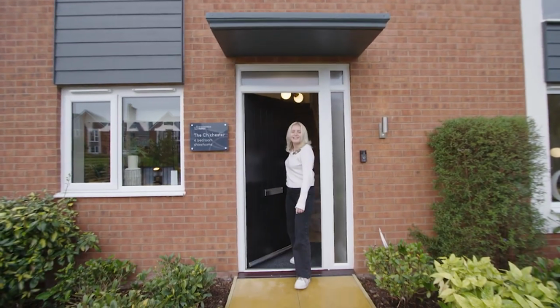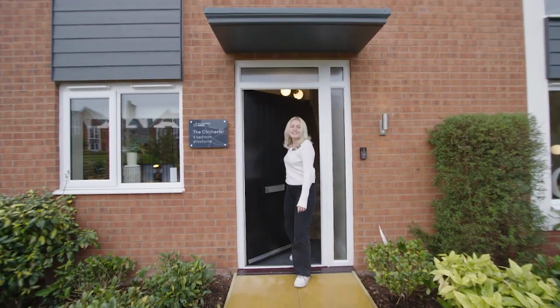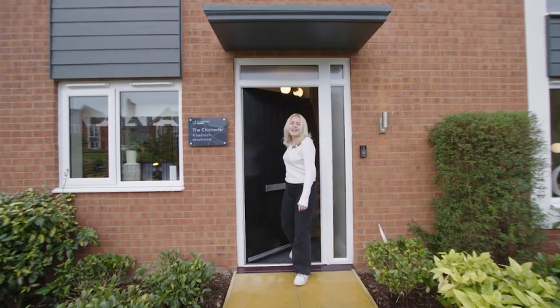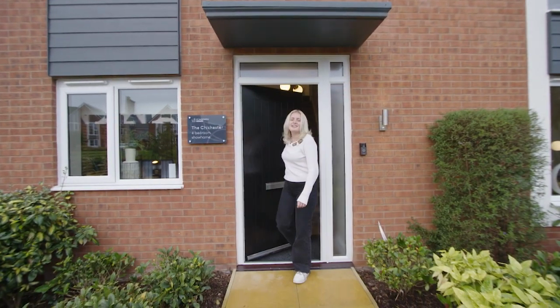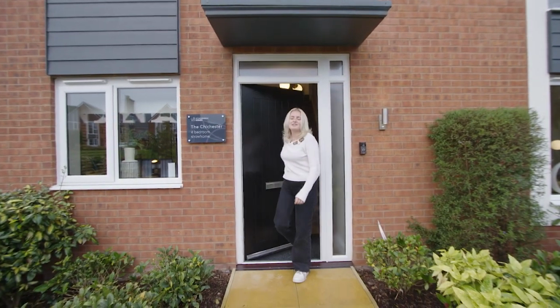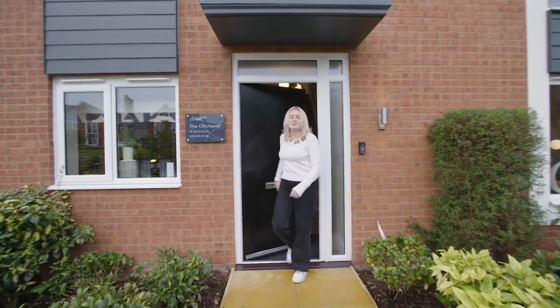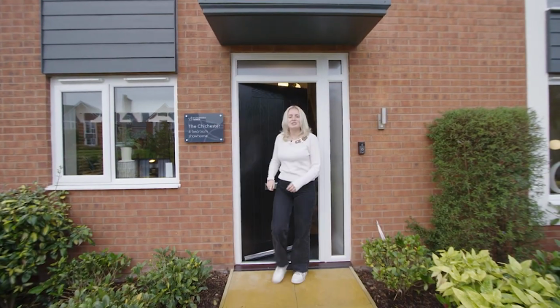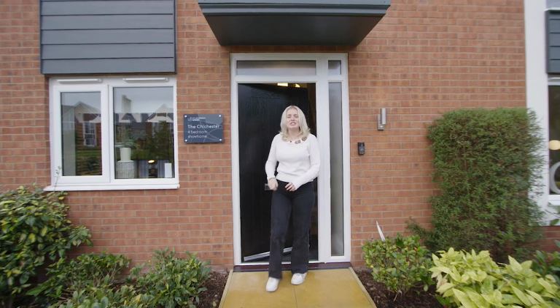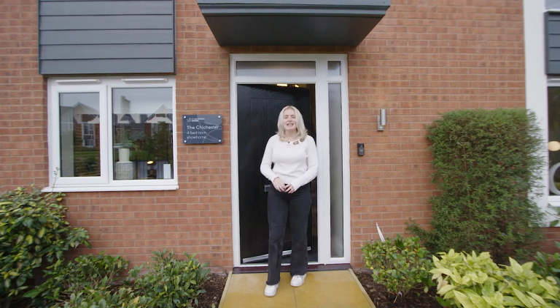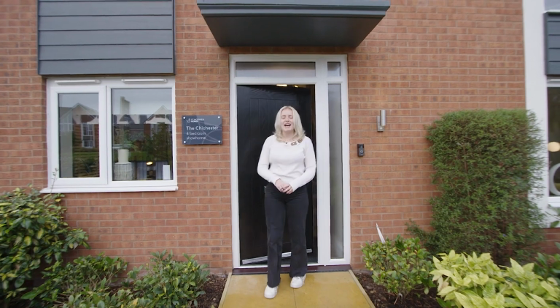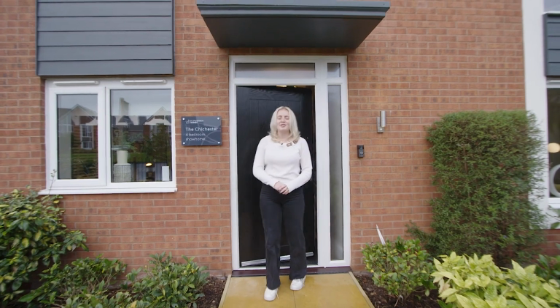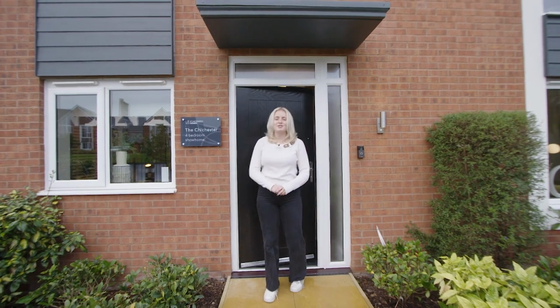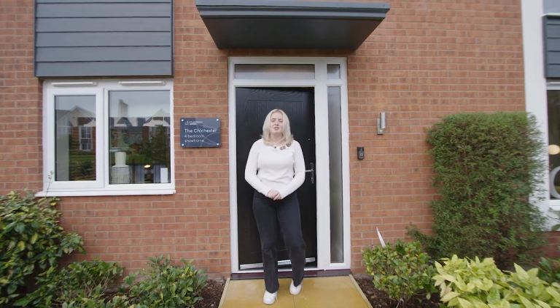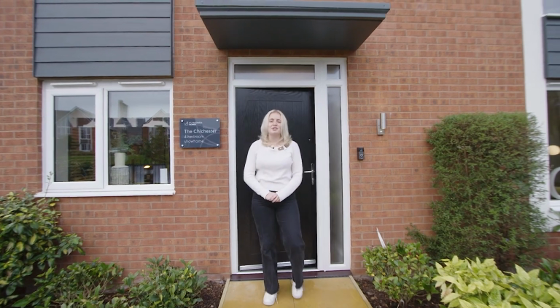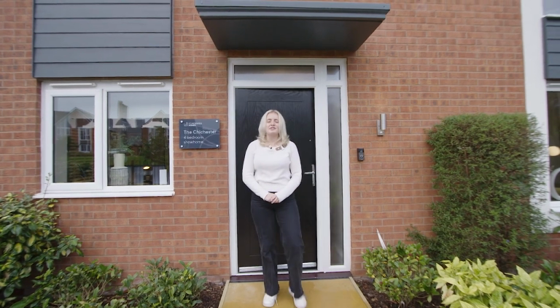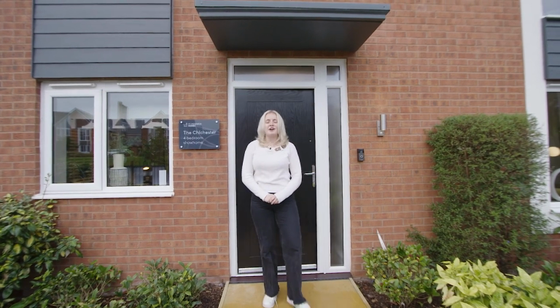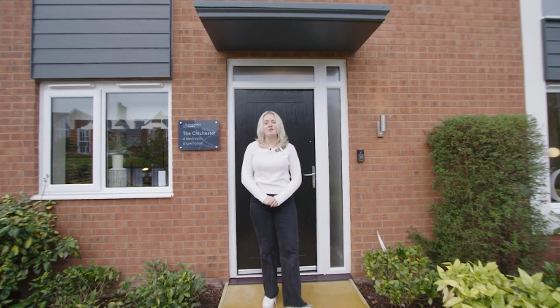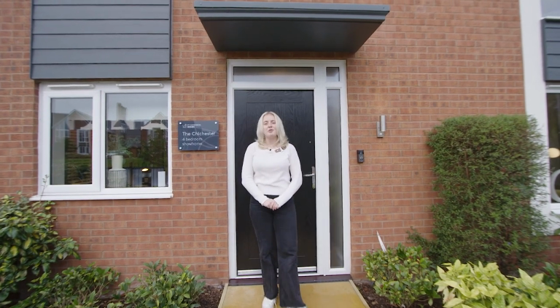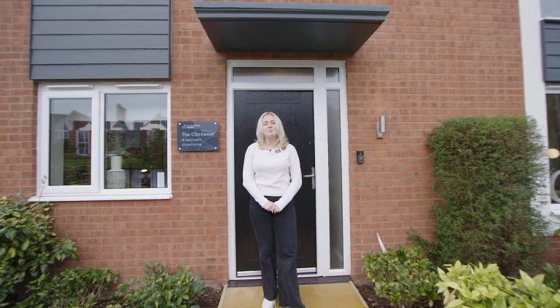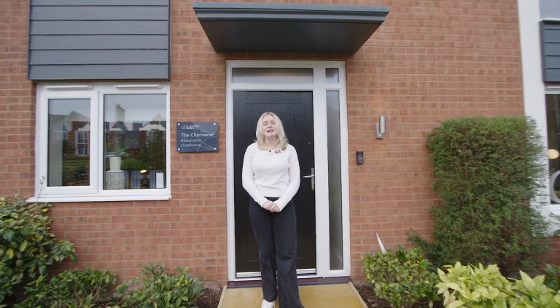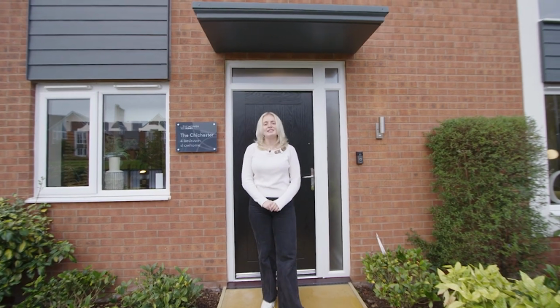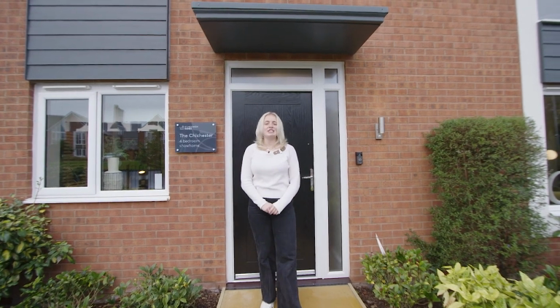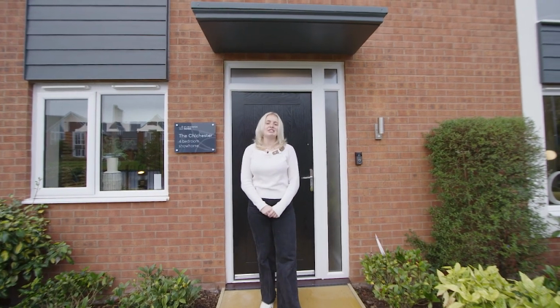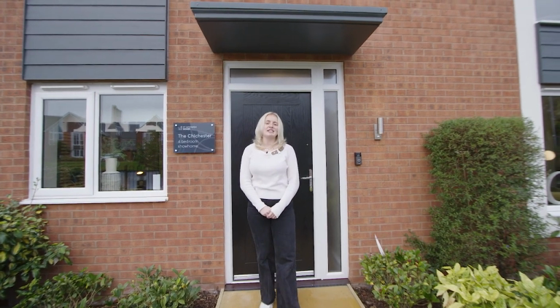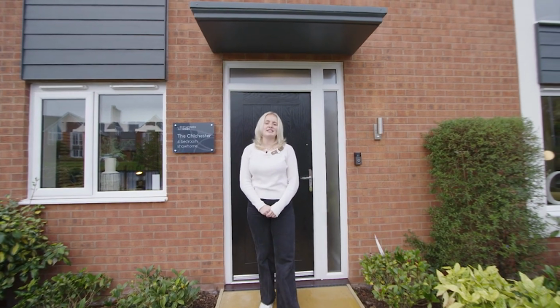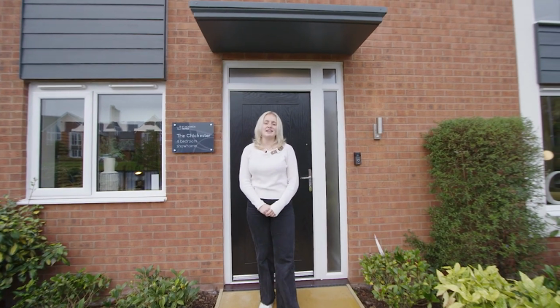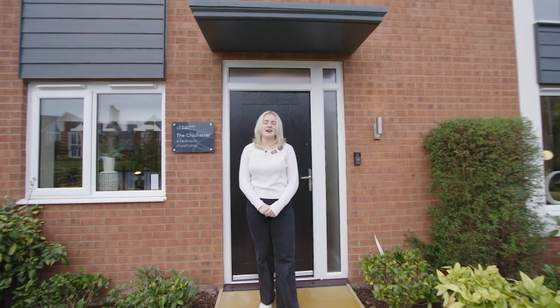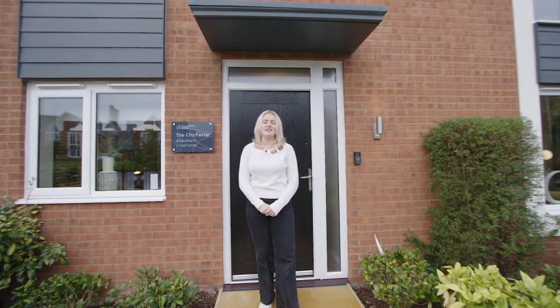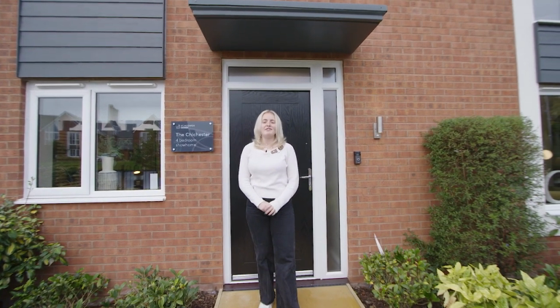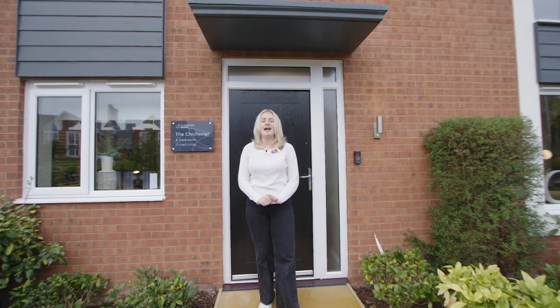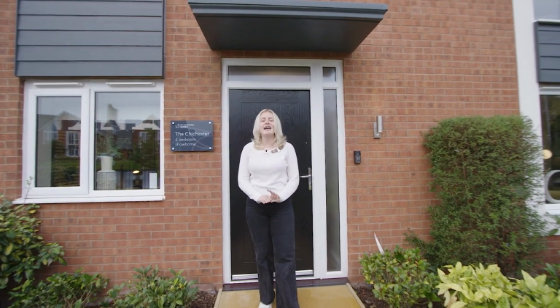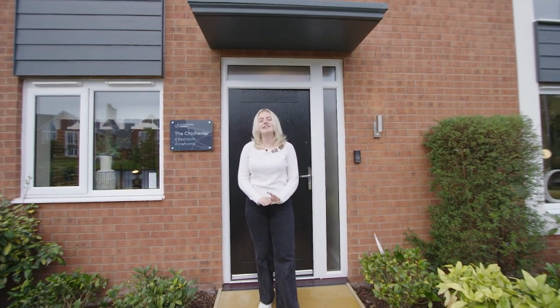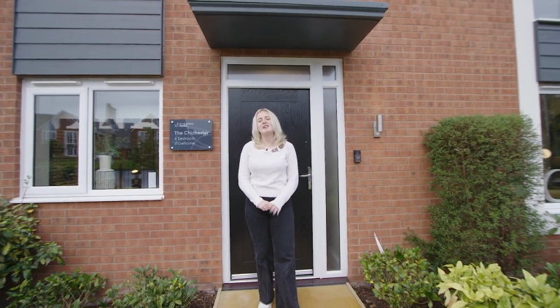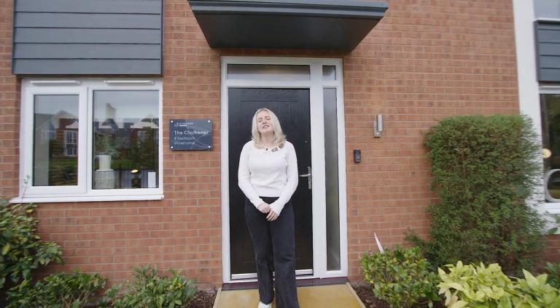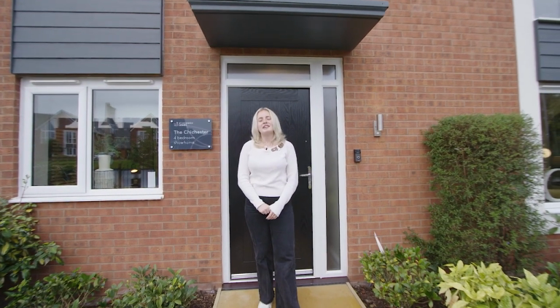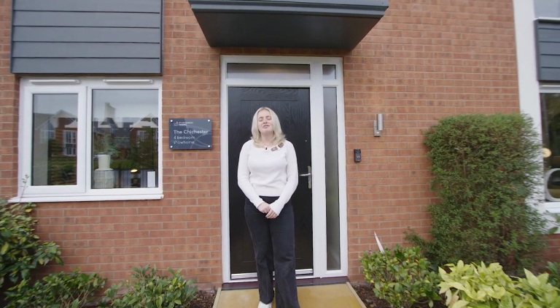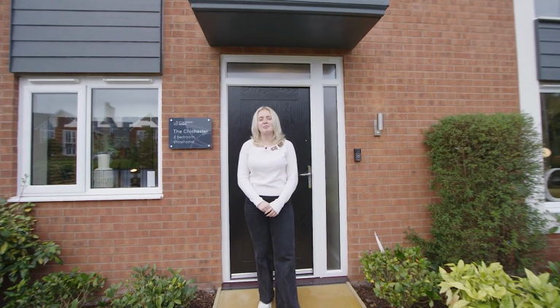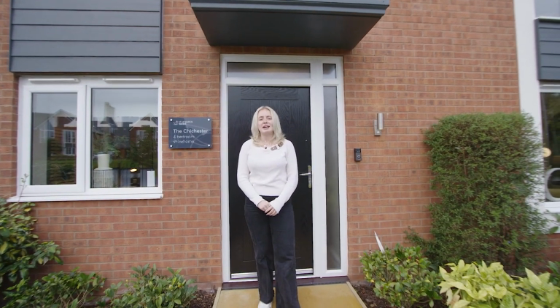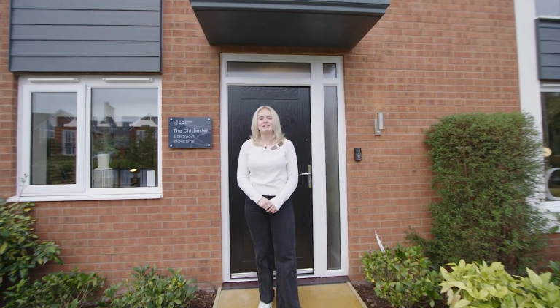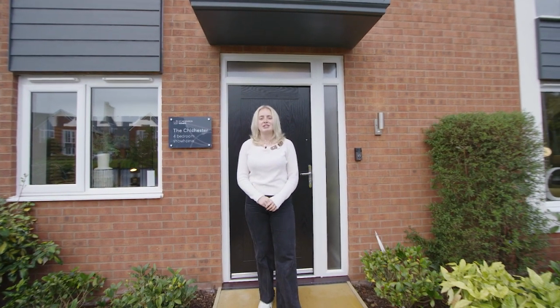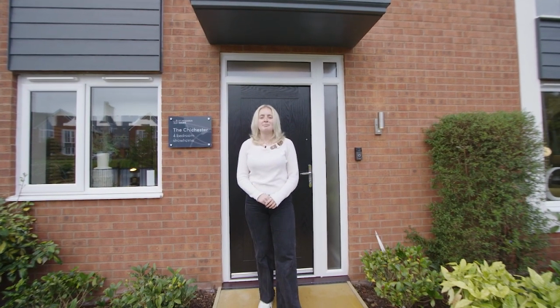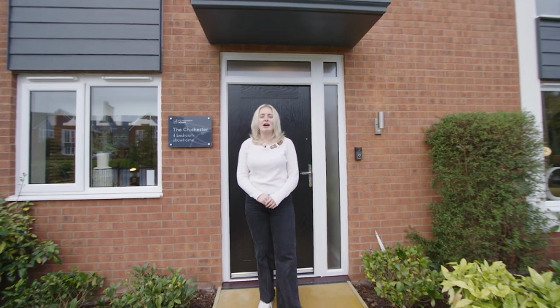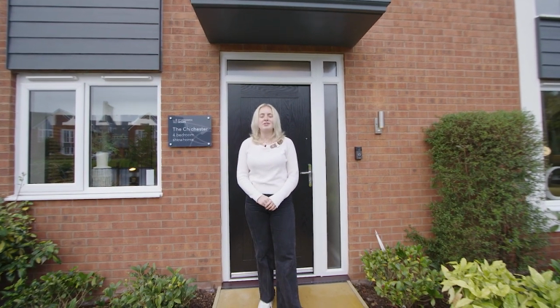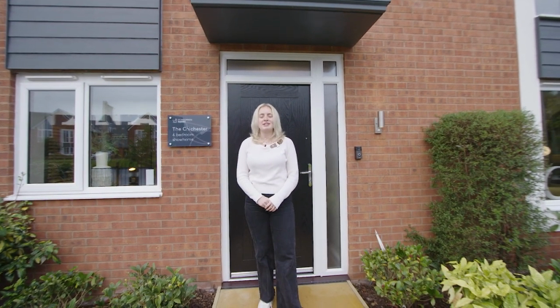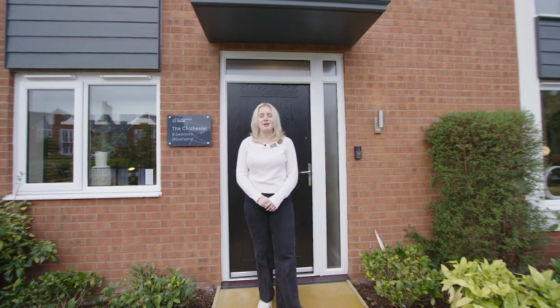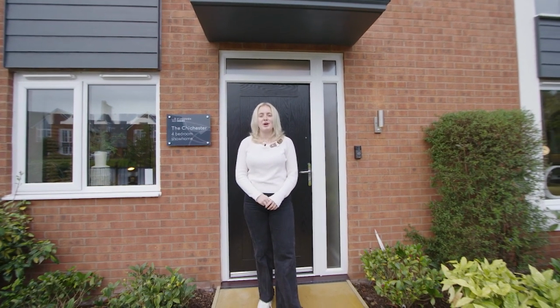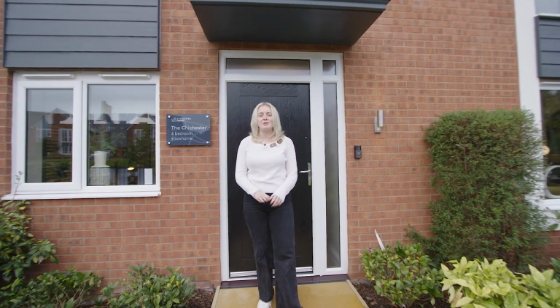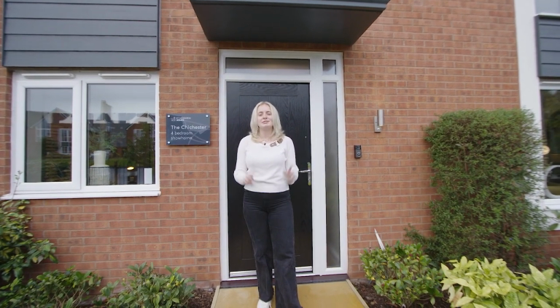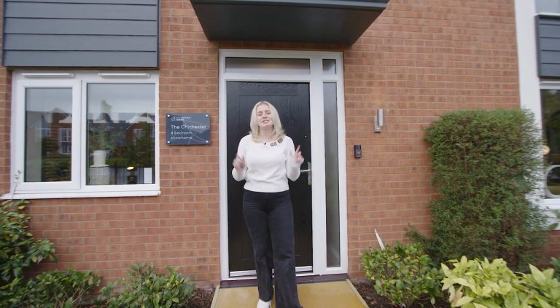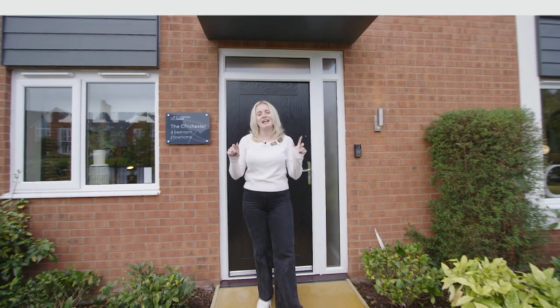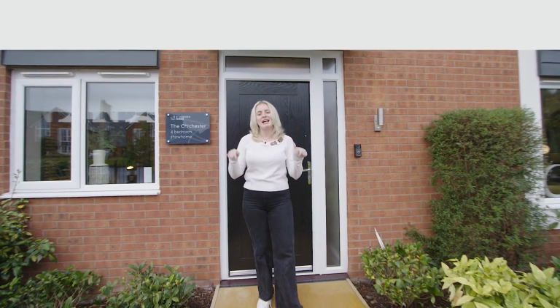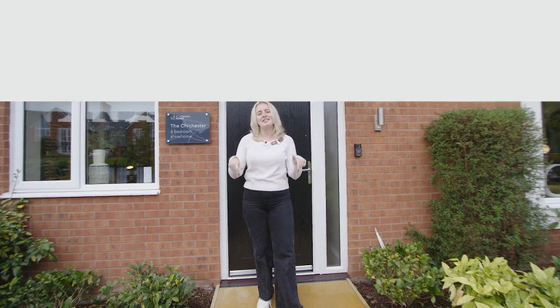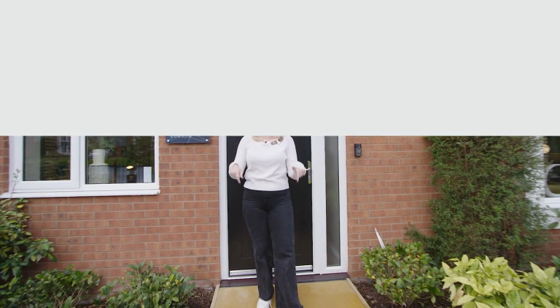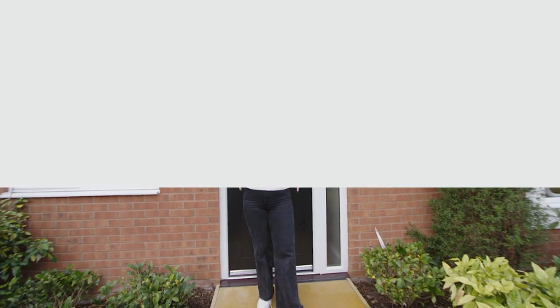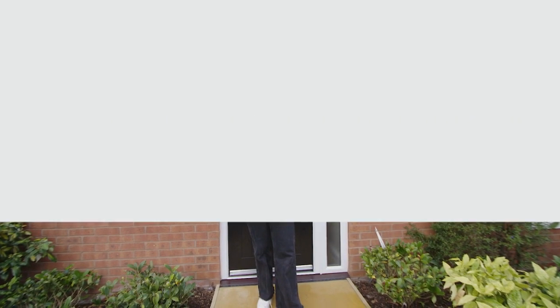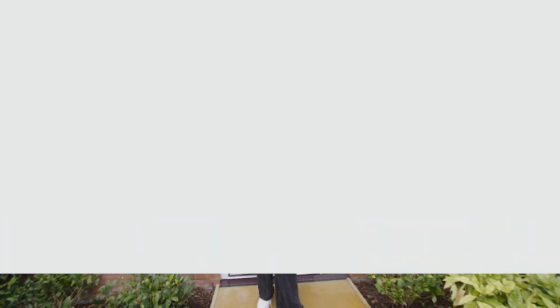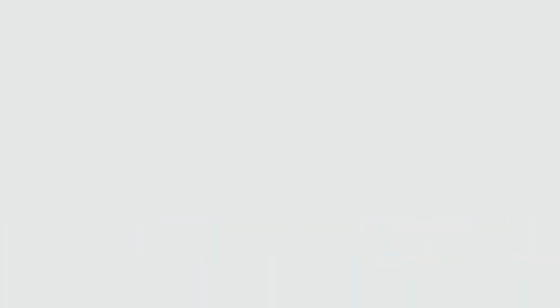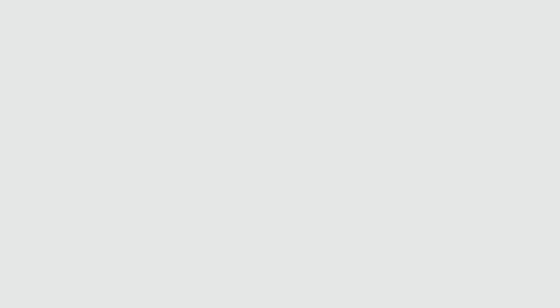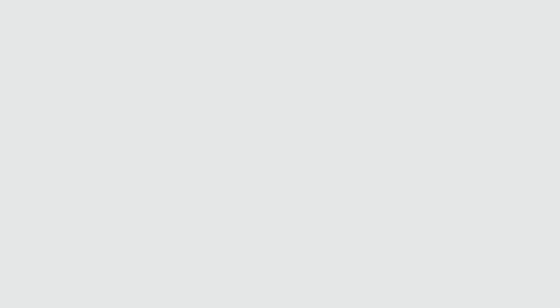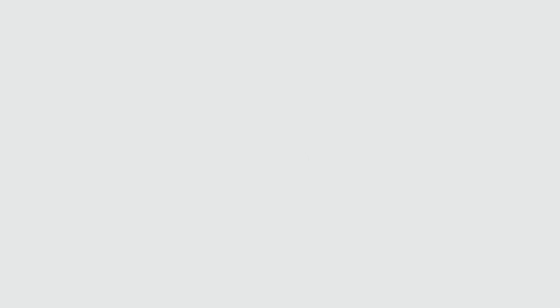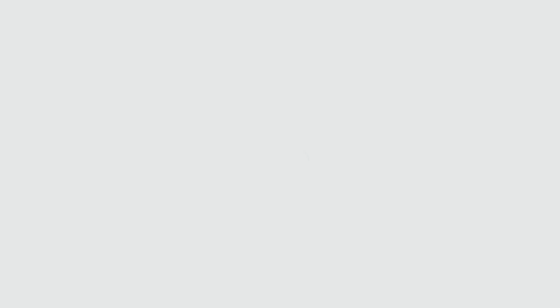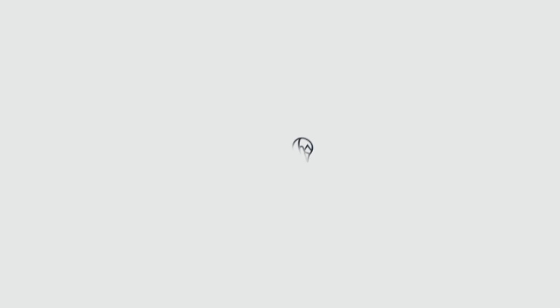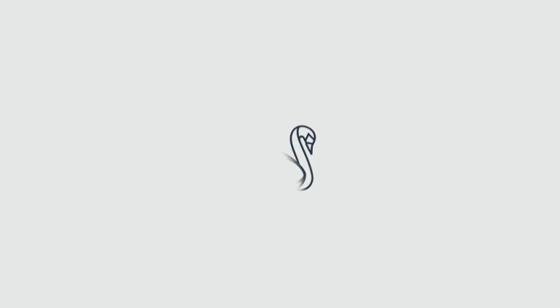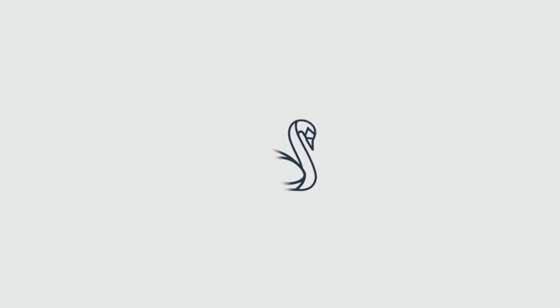Thanks for watching the house tour of our four-bed Chichester. For any further information about this home check out the link in our description below.